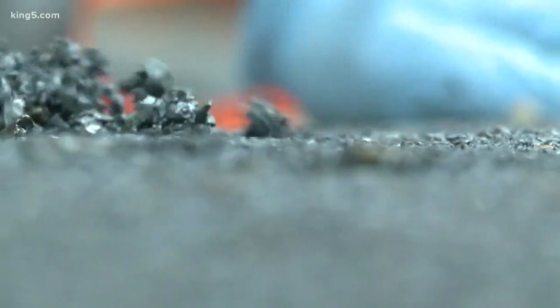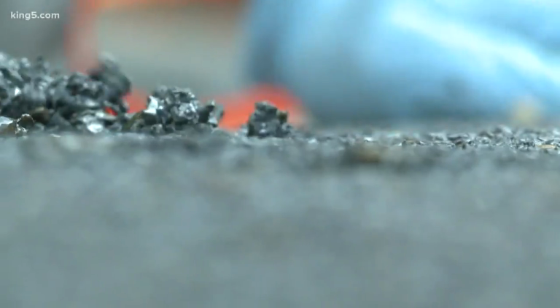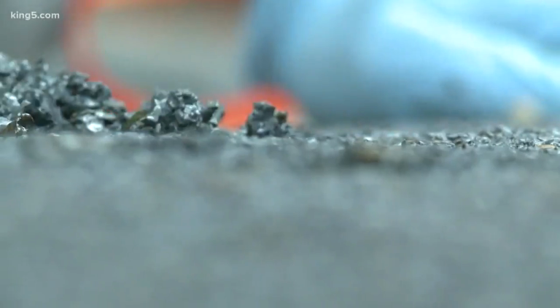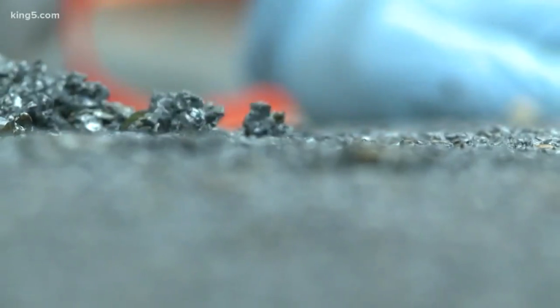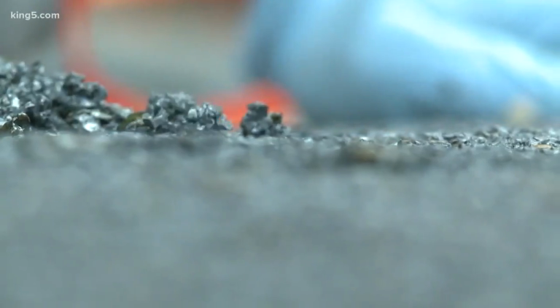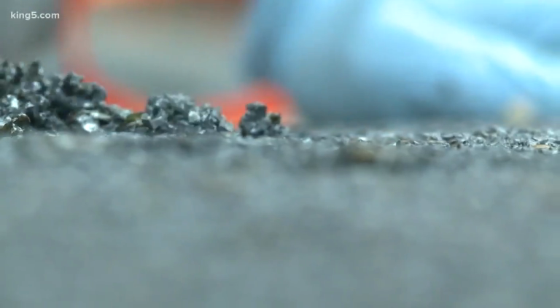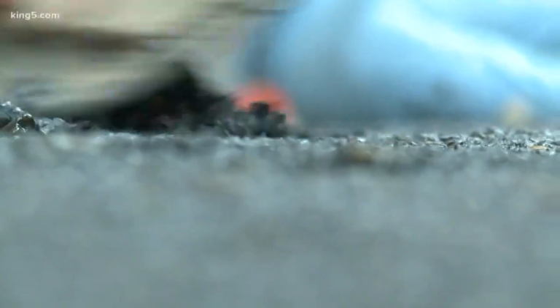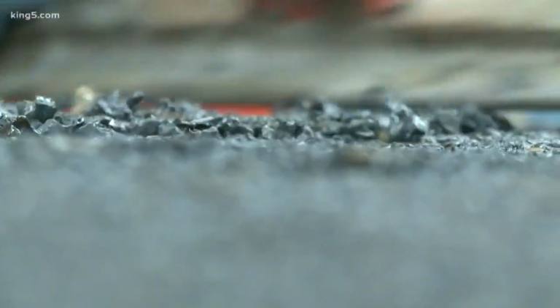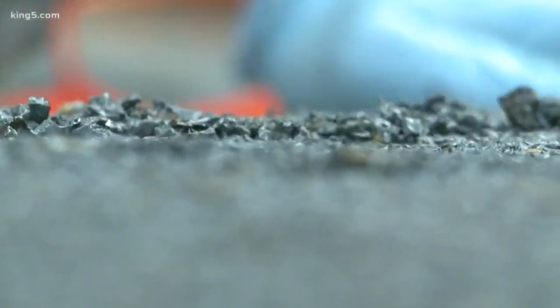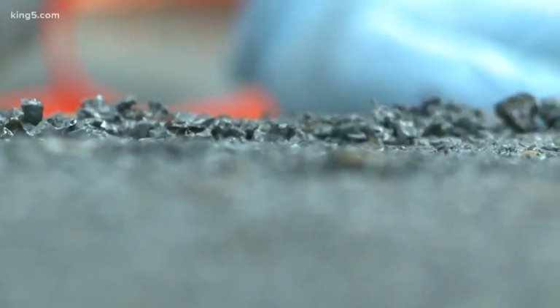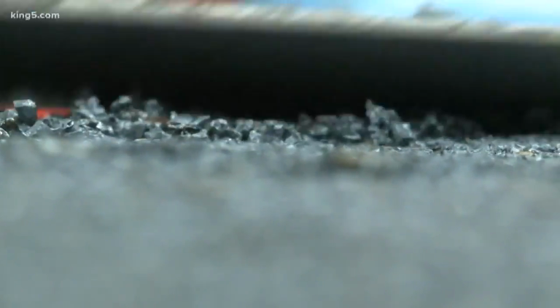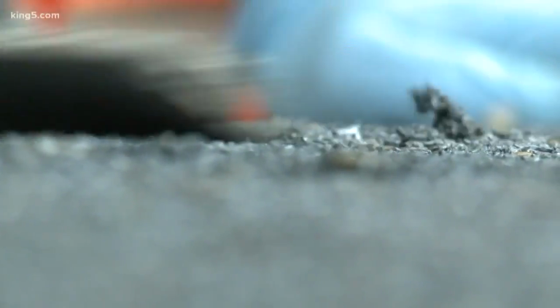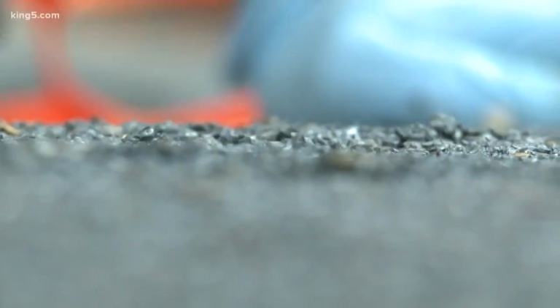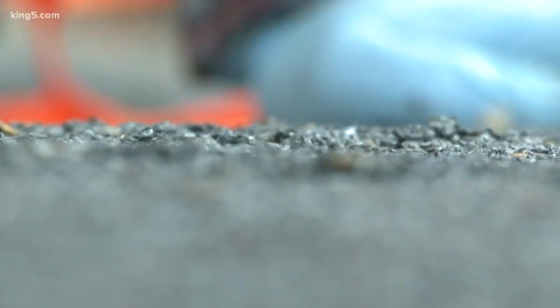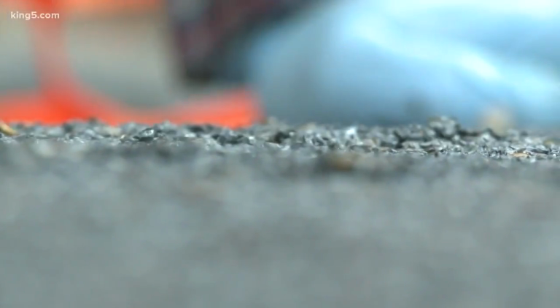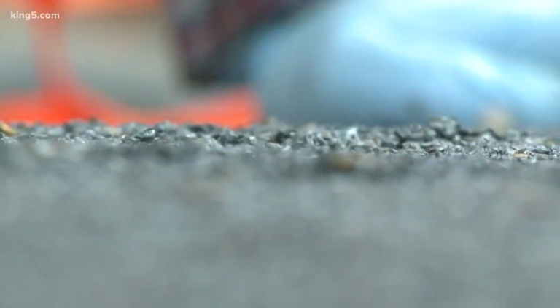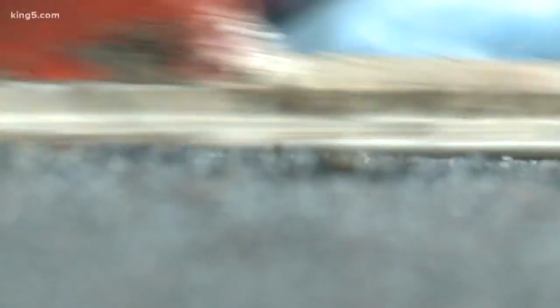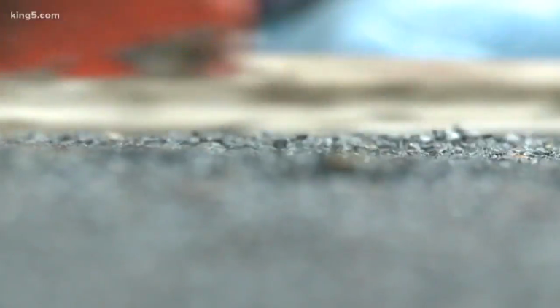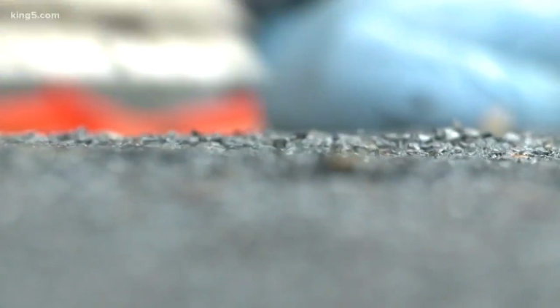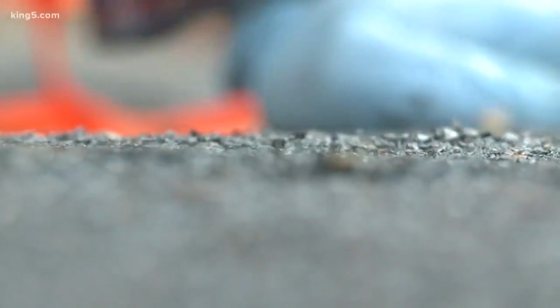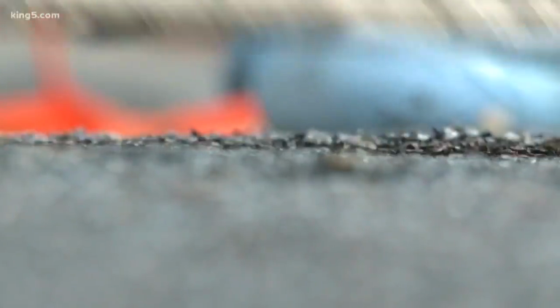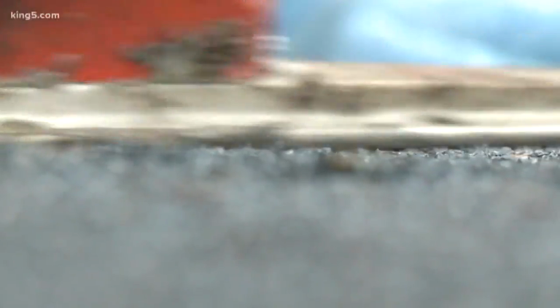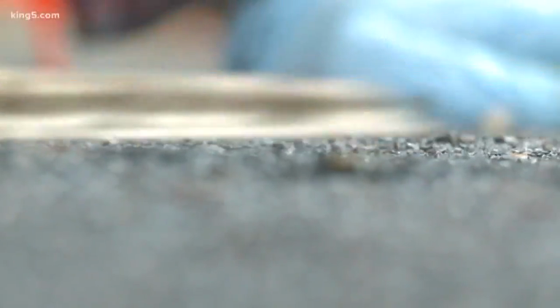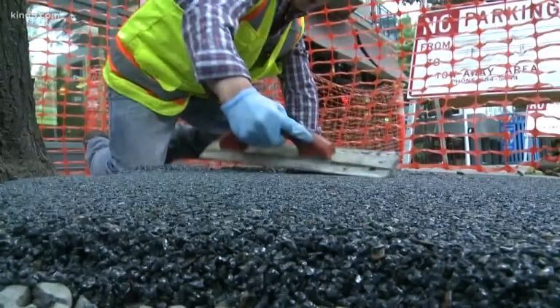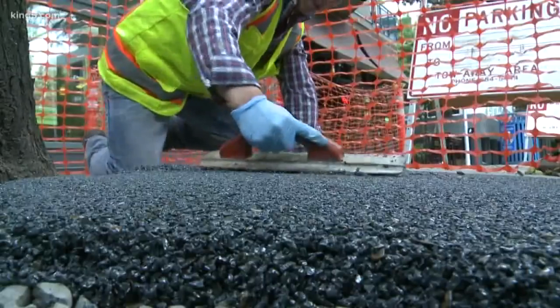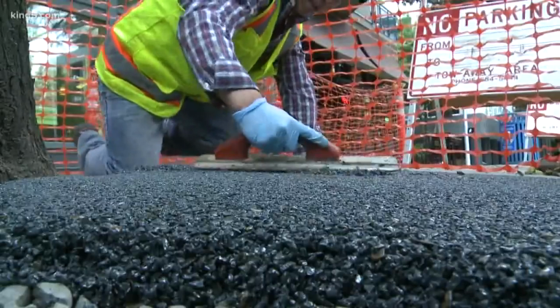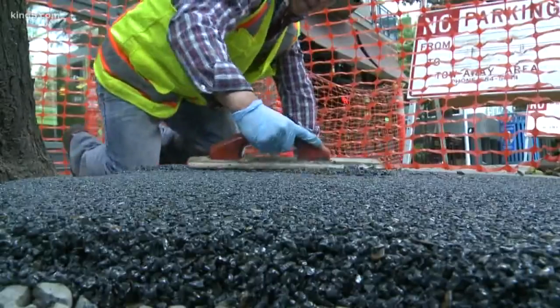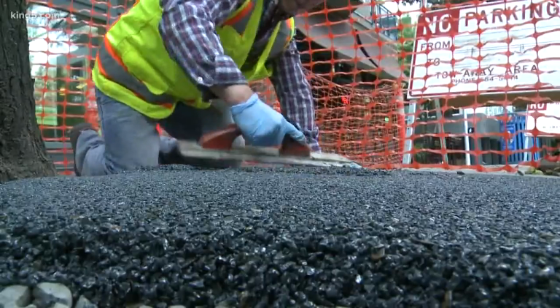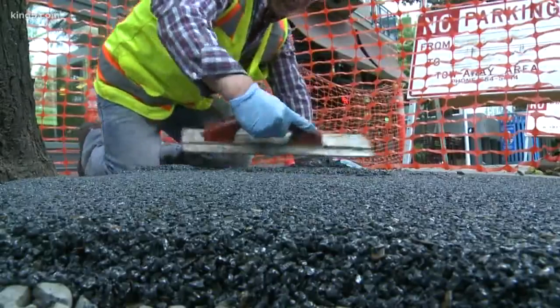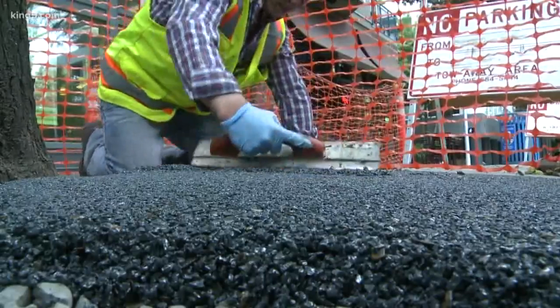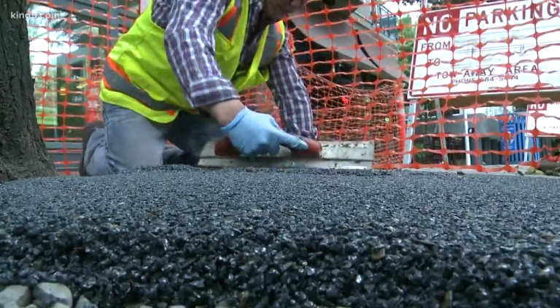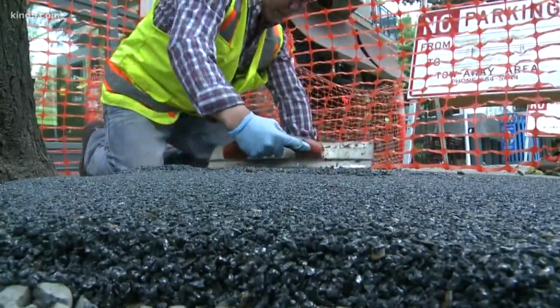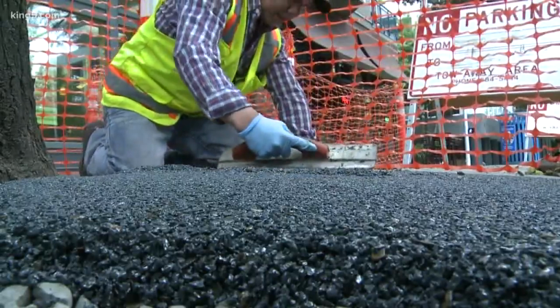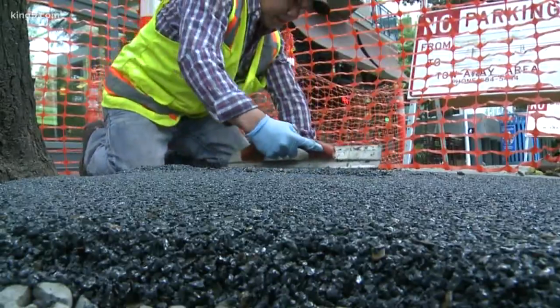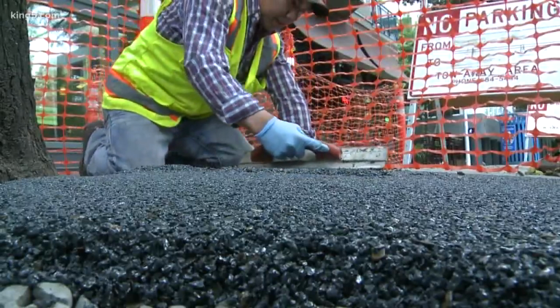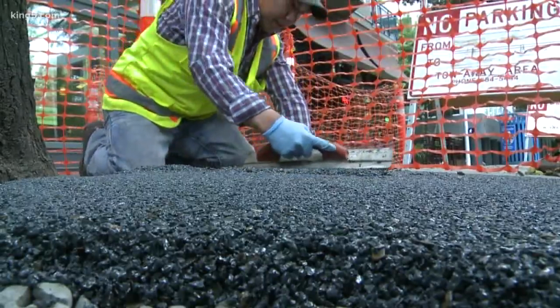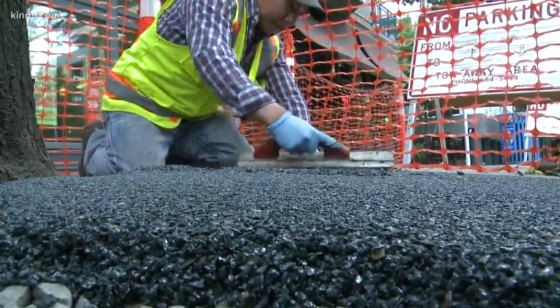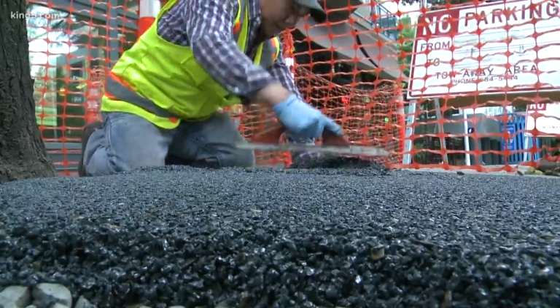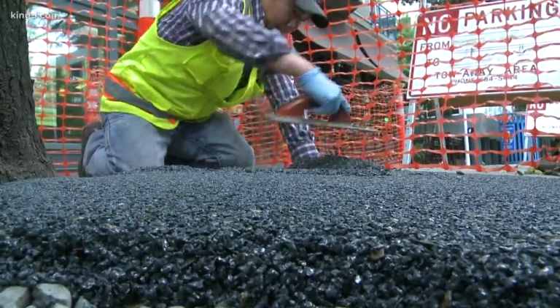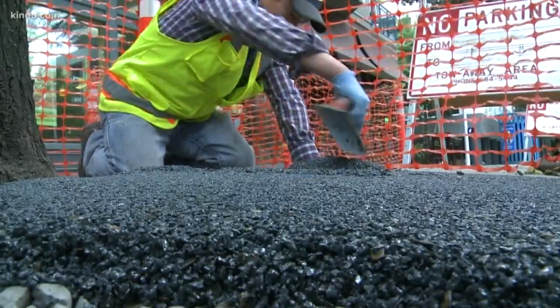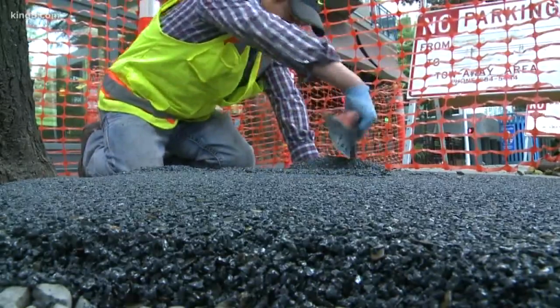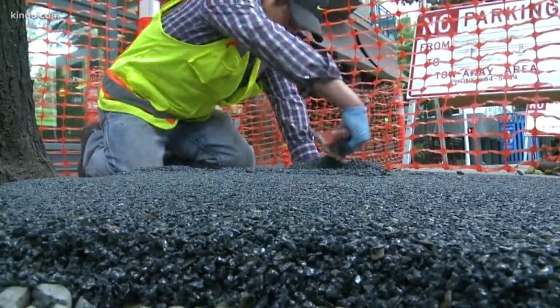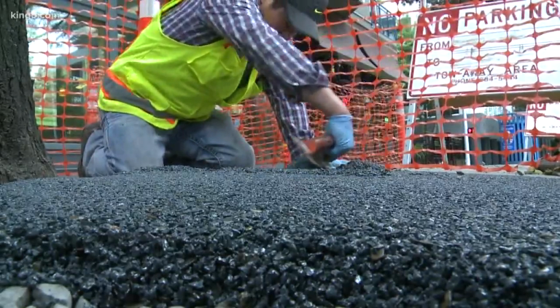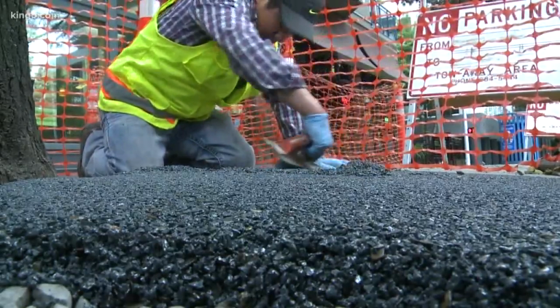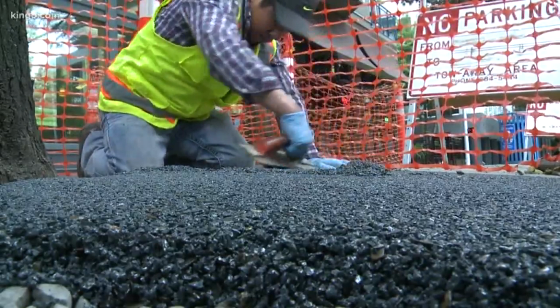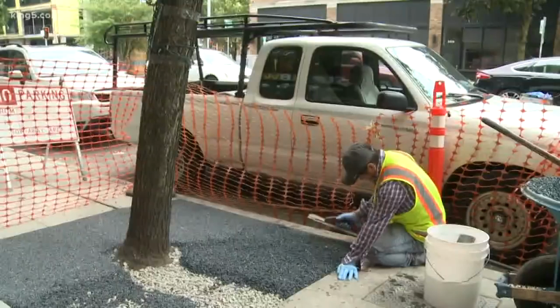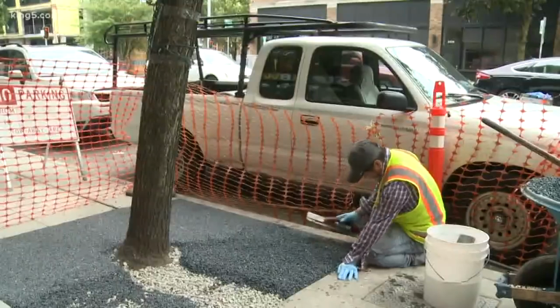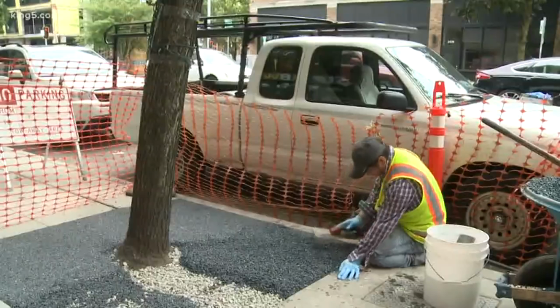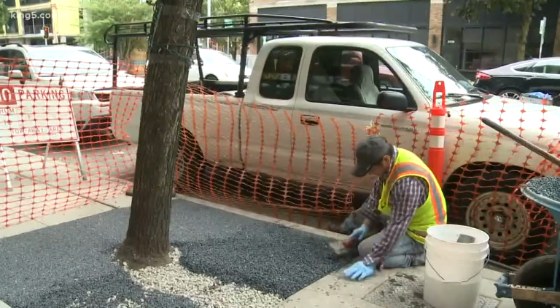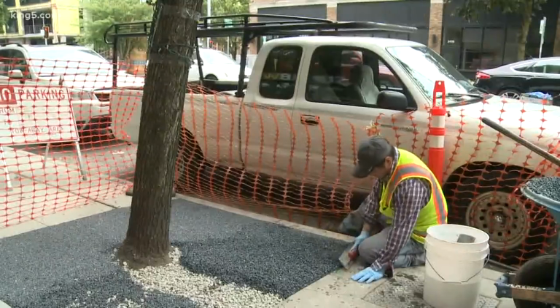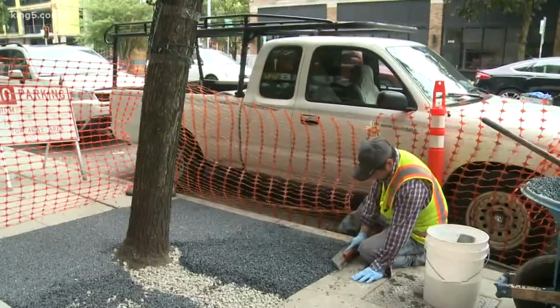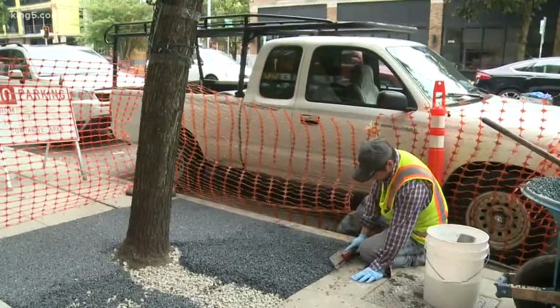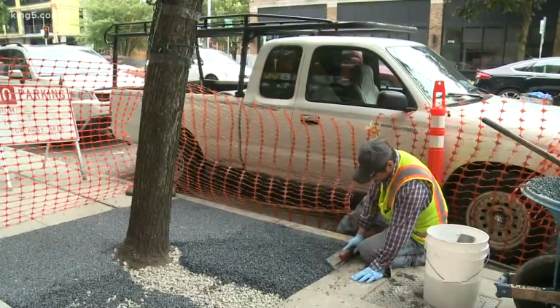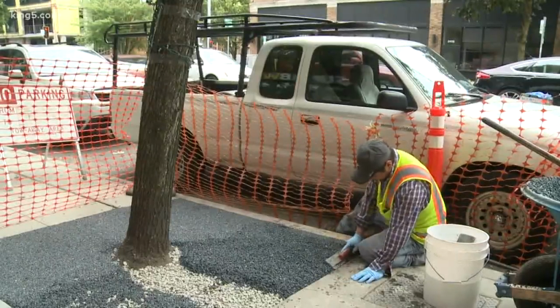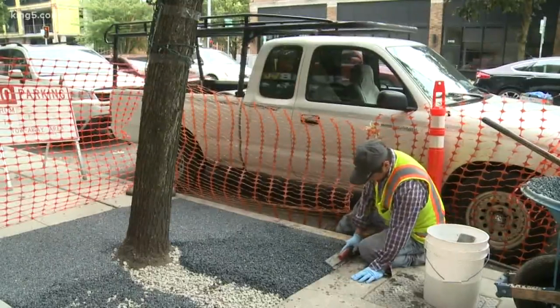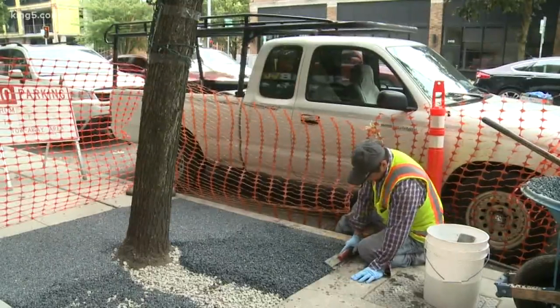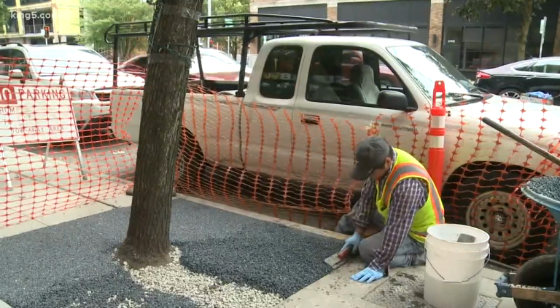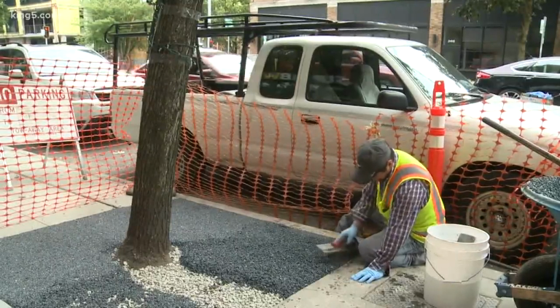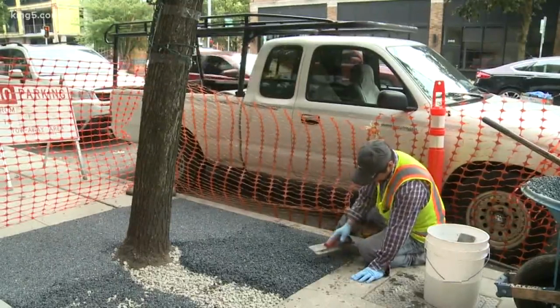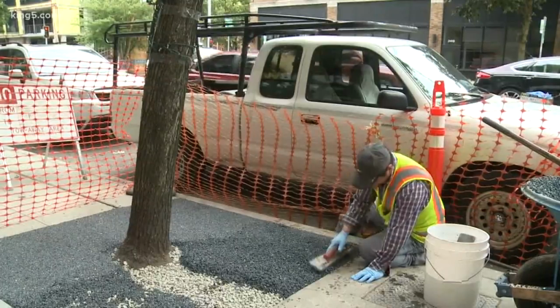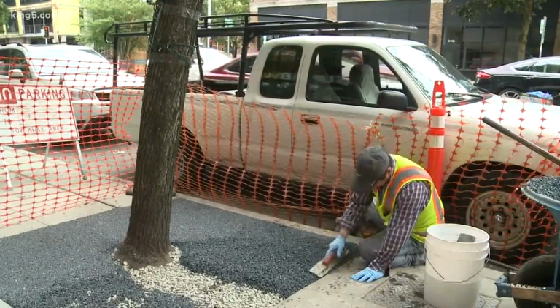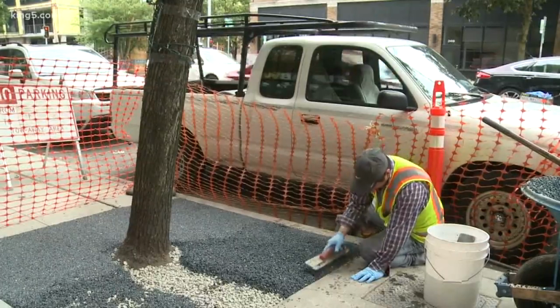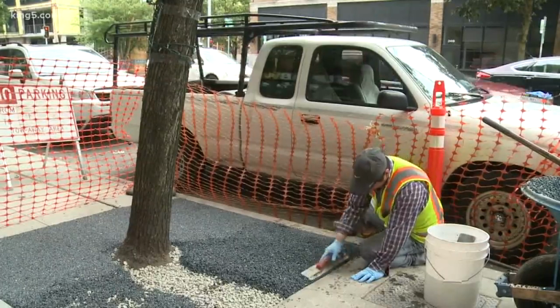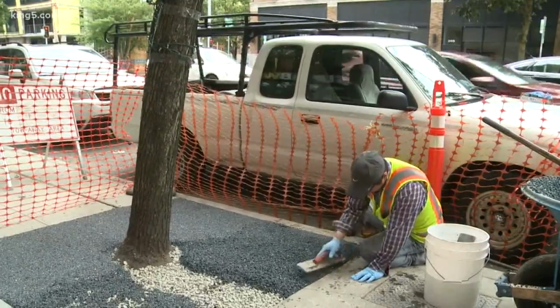We spread it out and further compact the material with hand trowels, let it dry for 24 hours, and now it's a walkable surface.